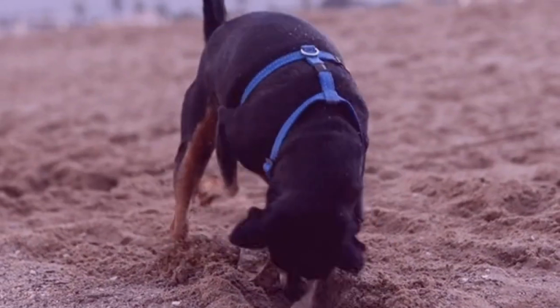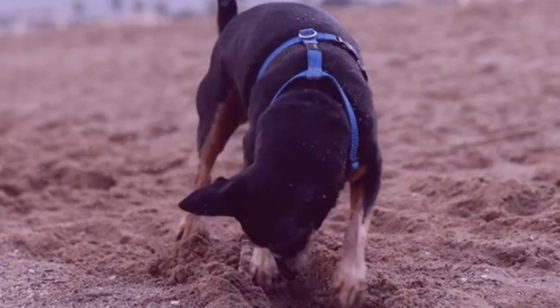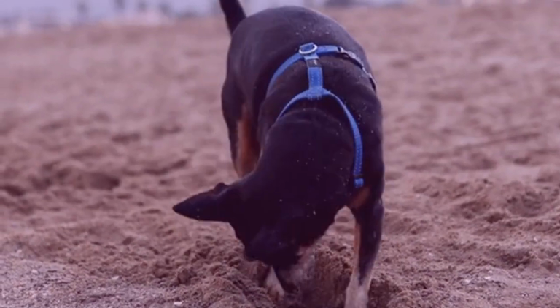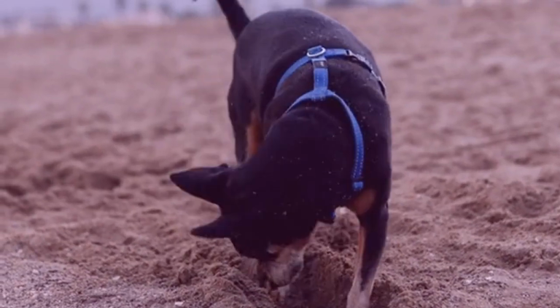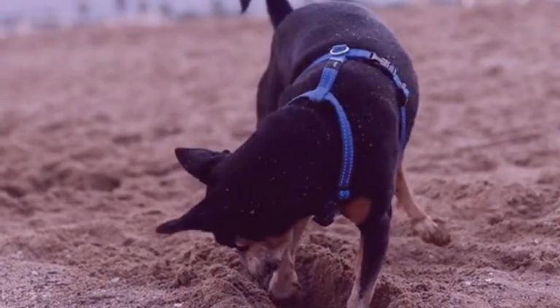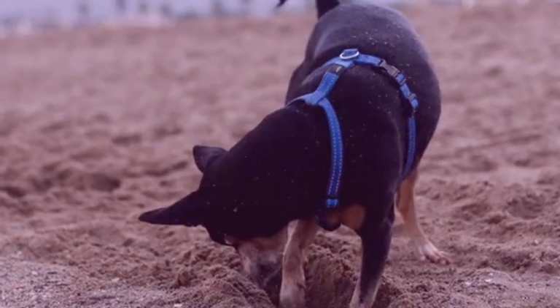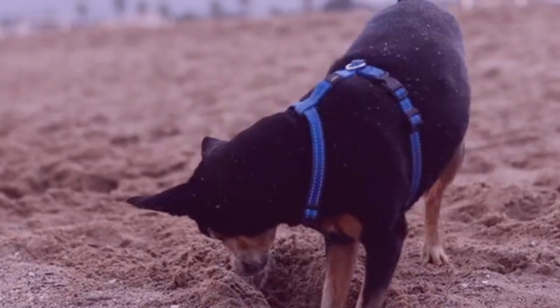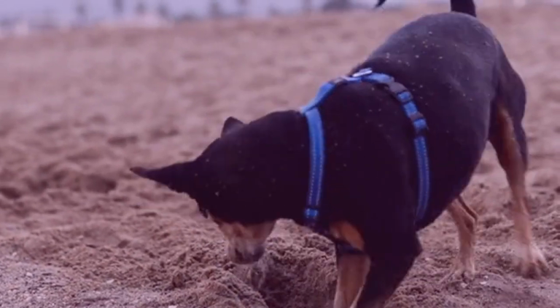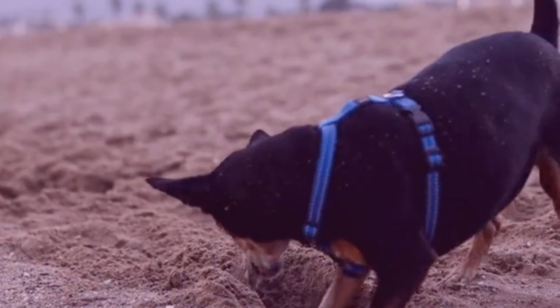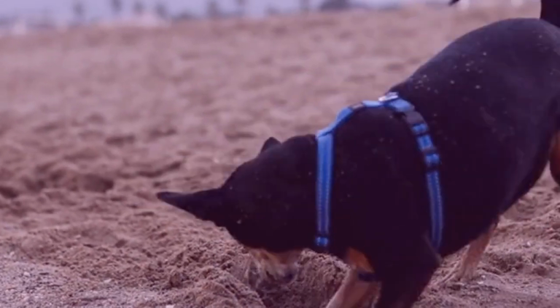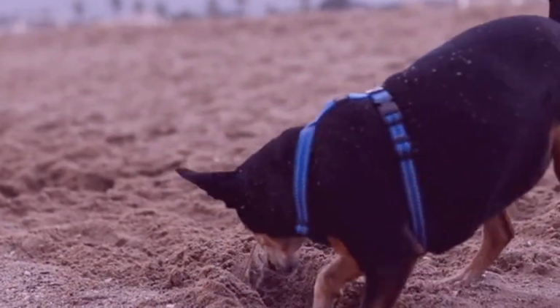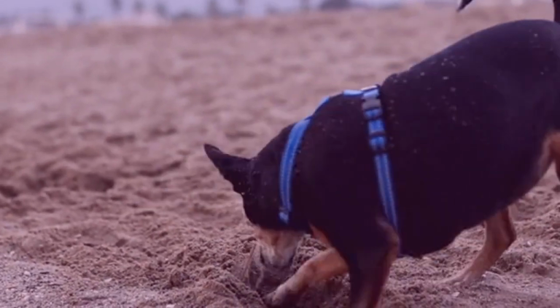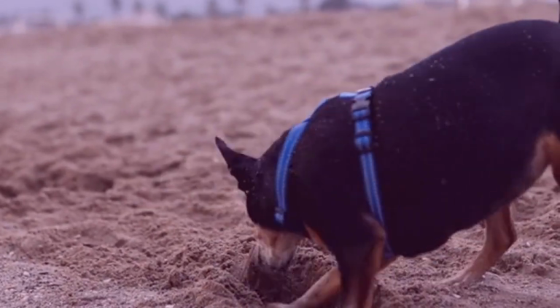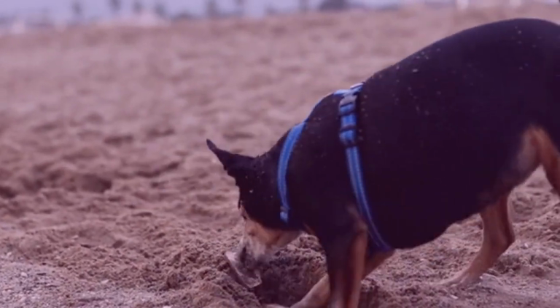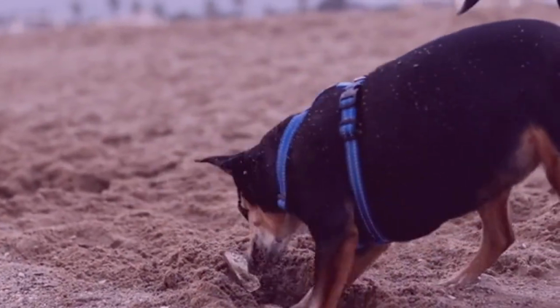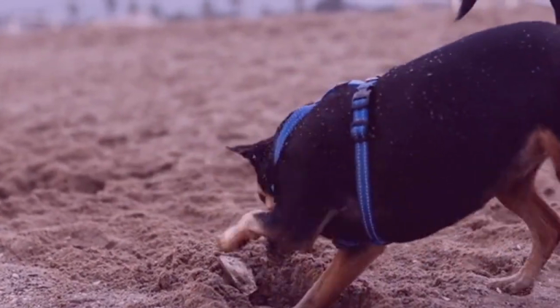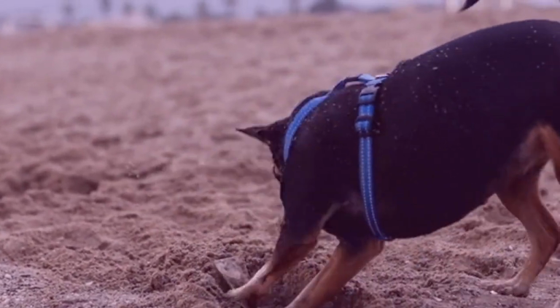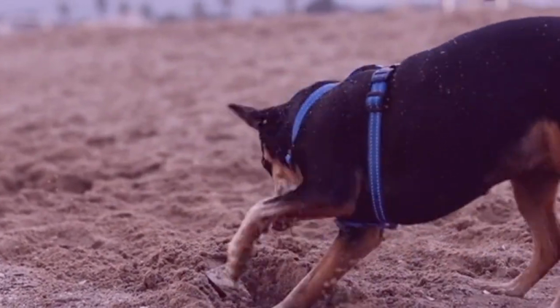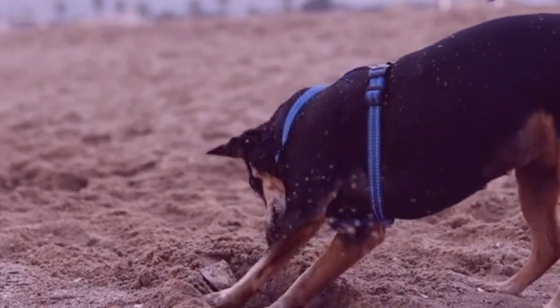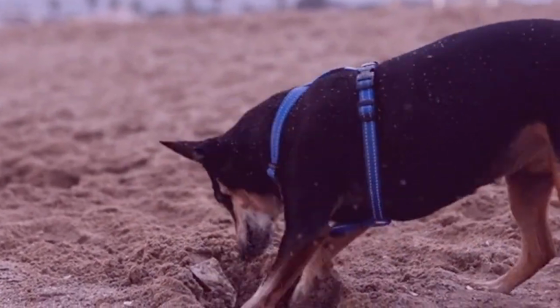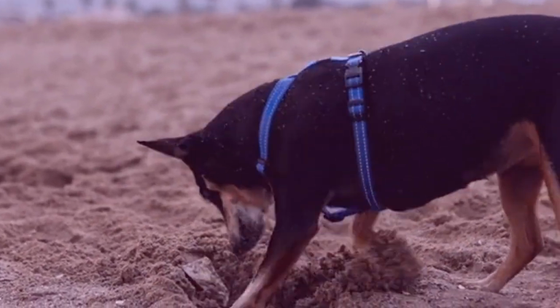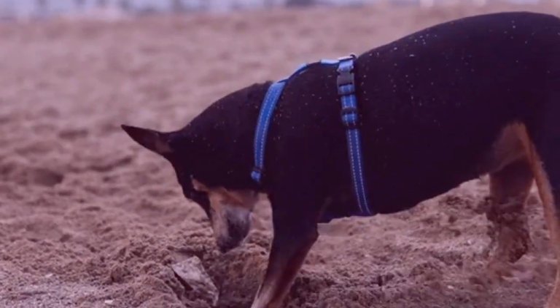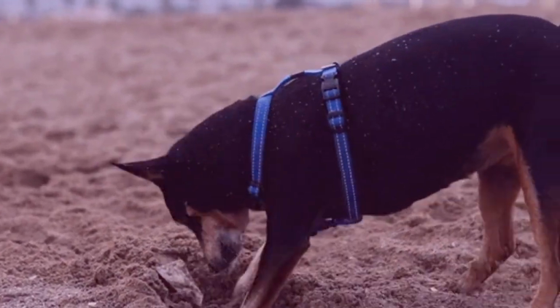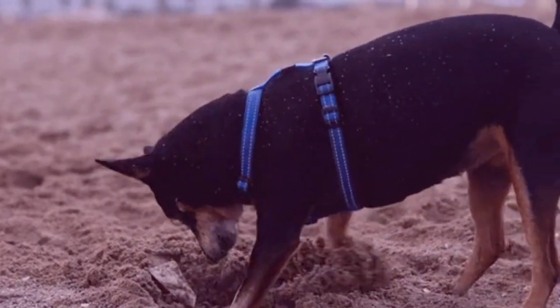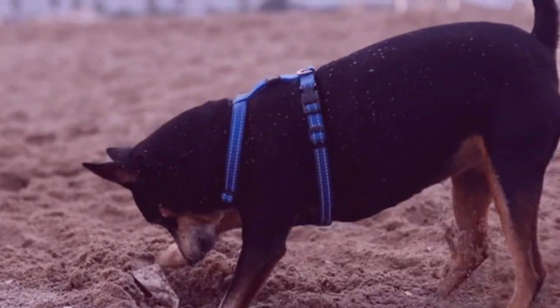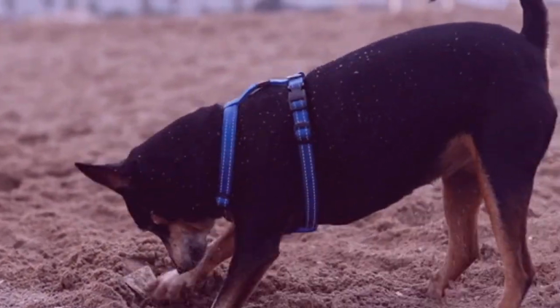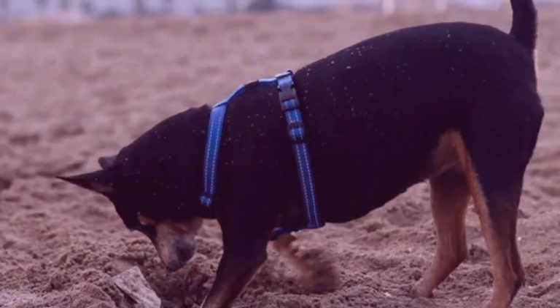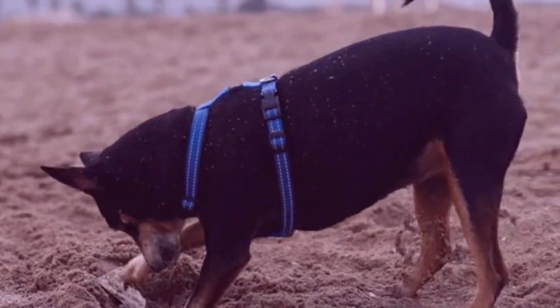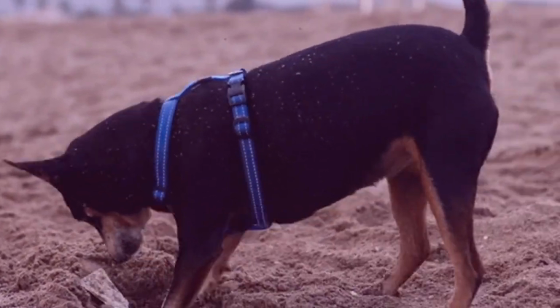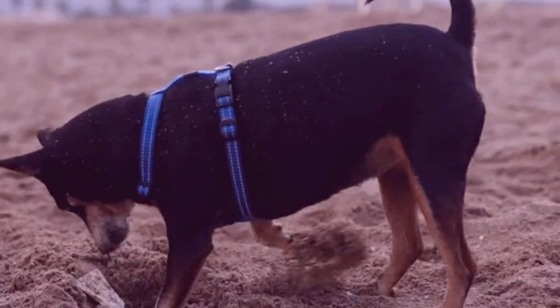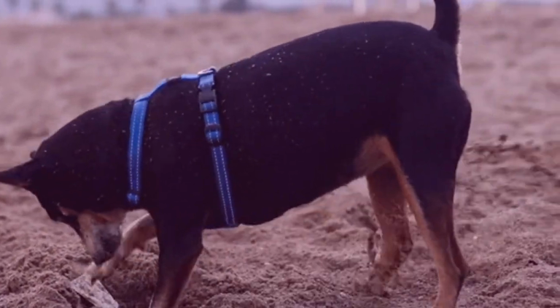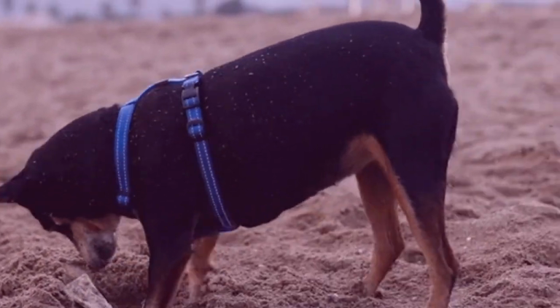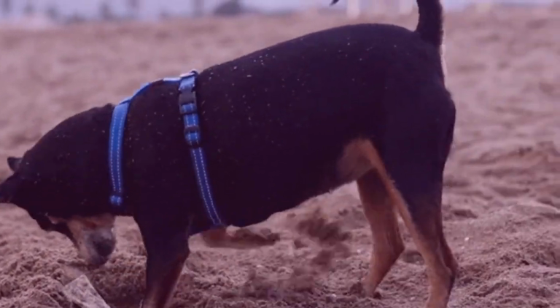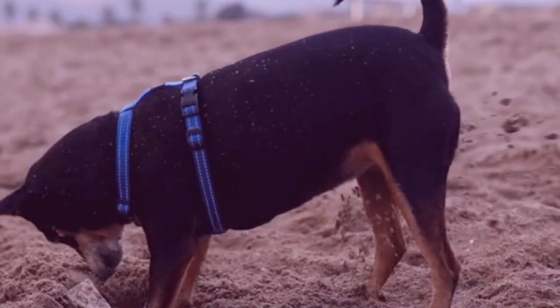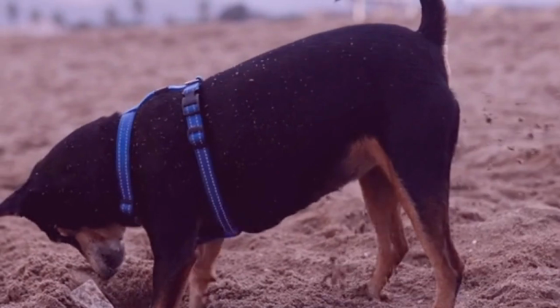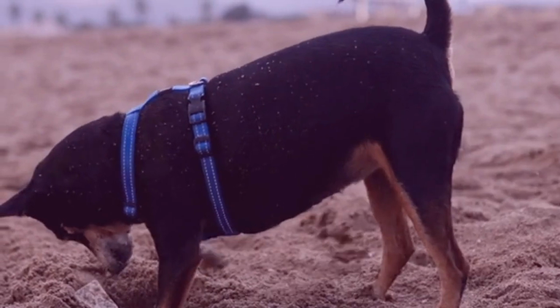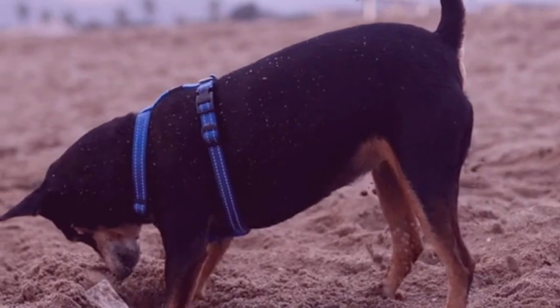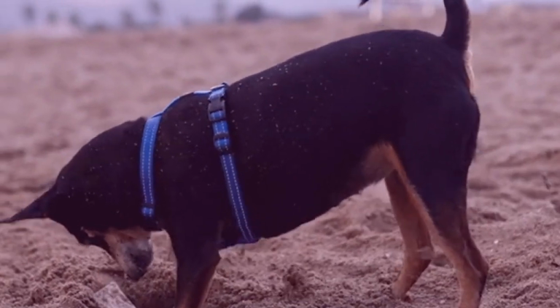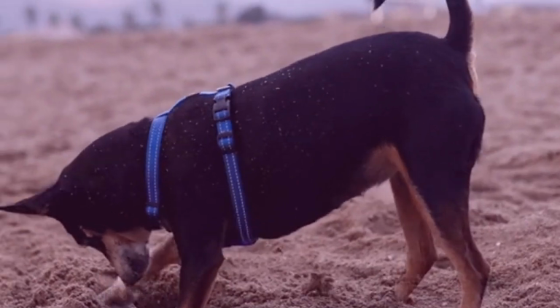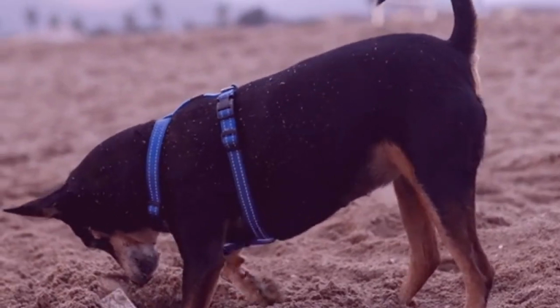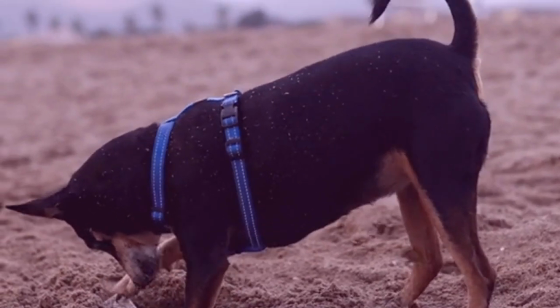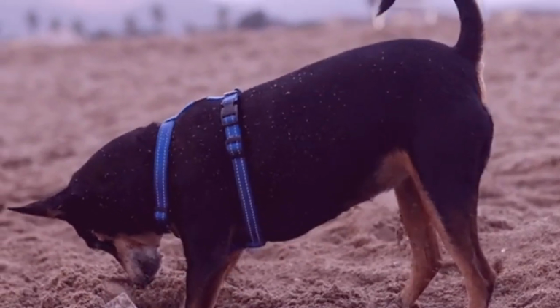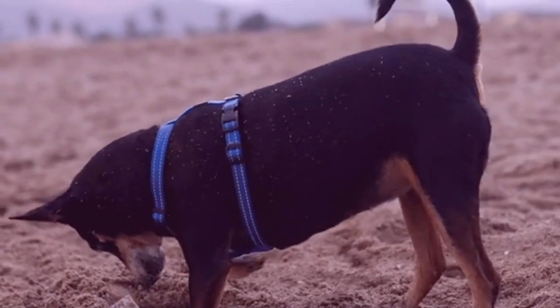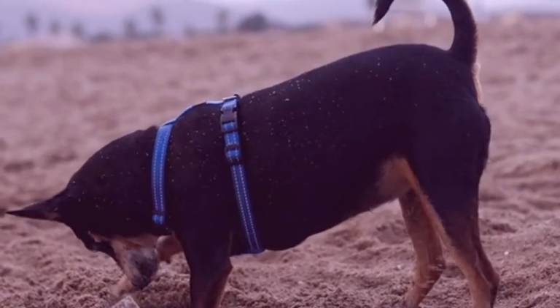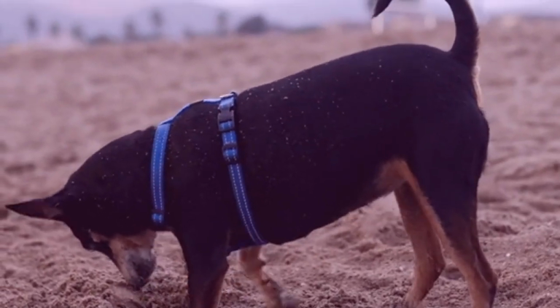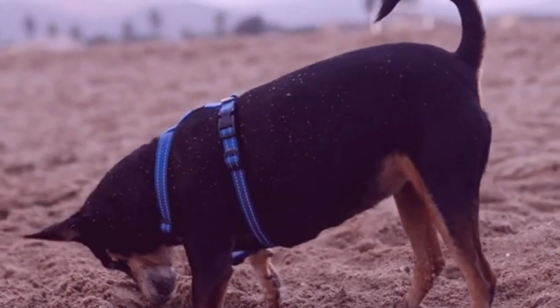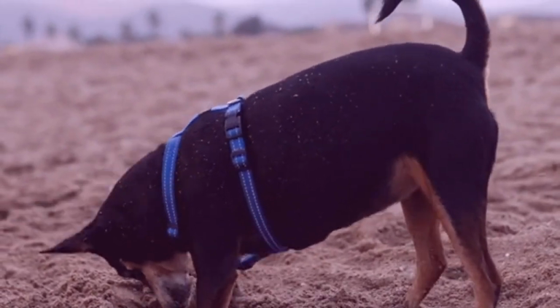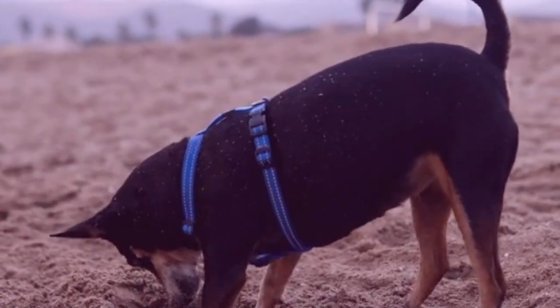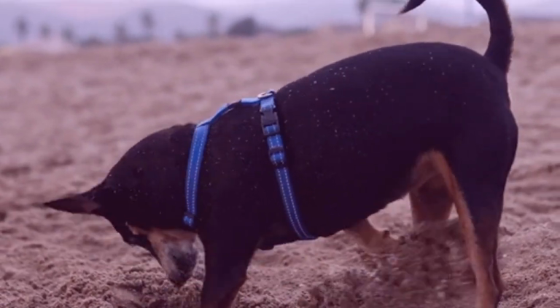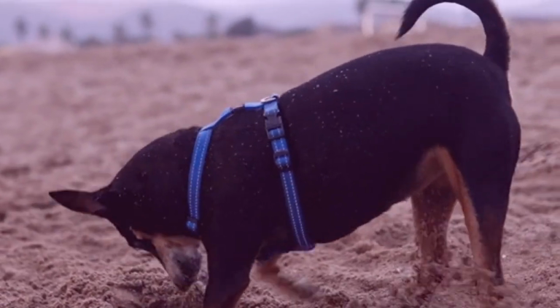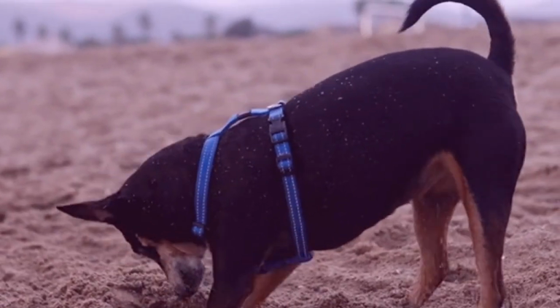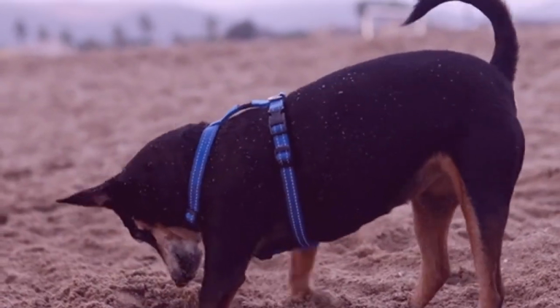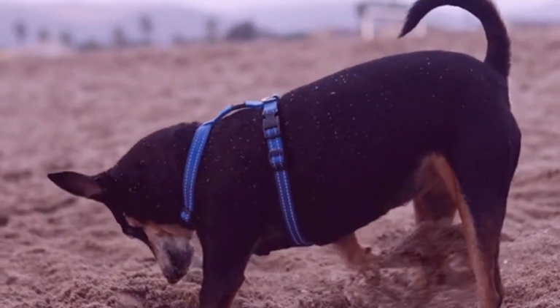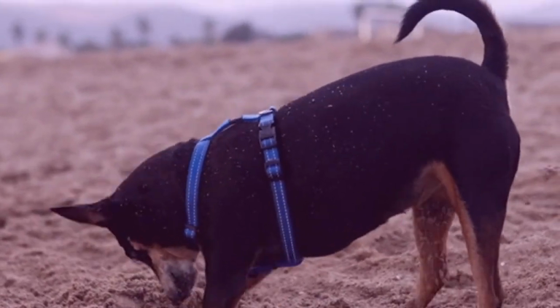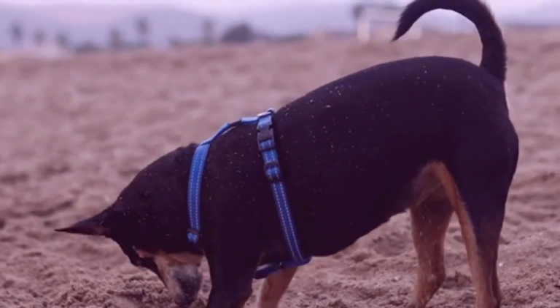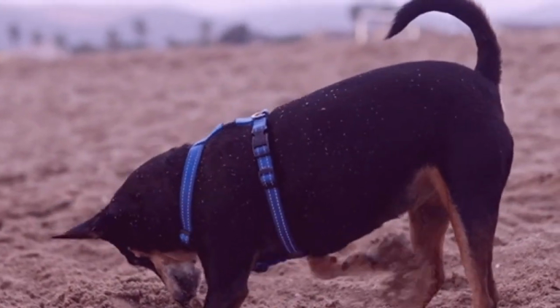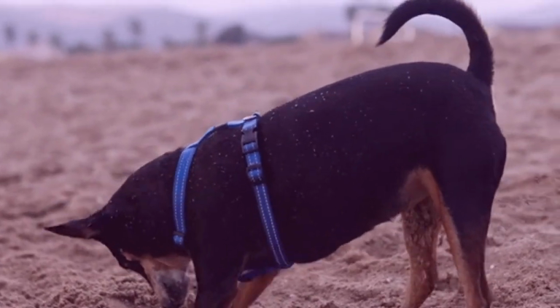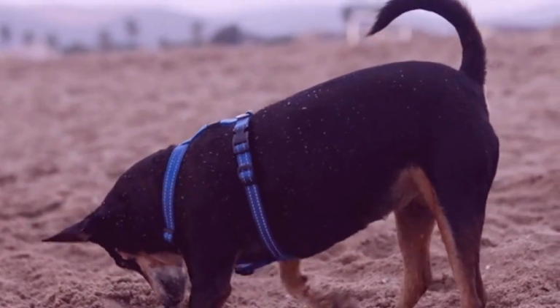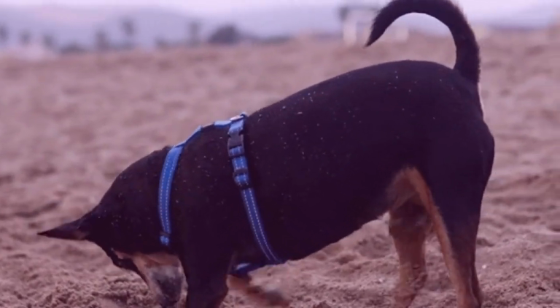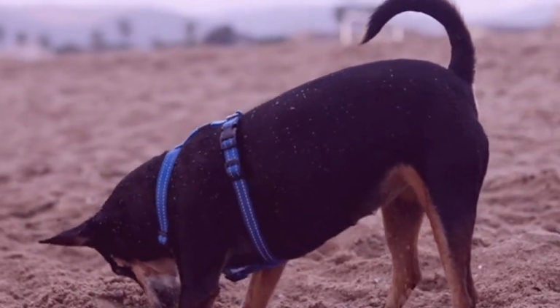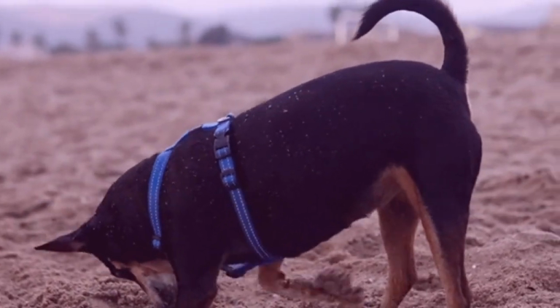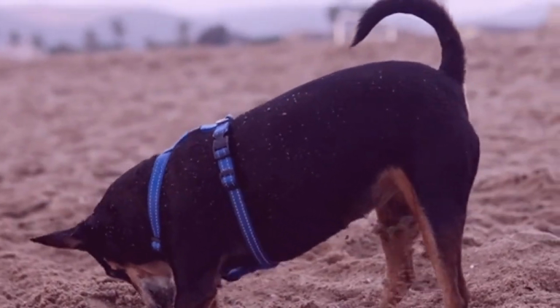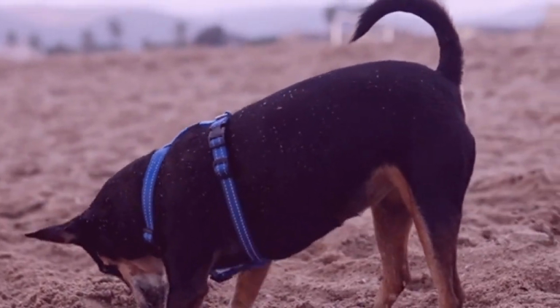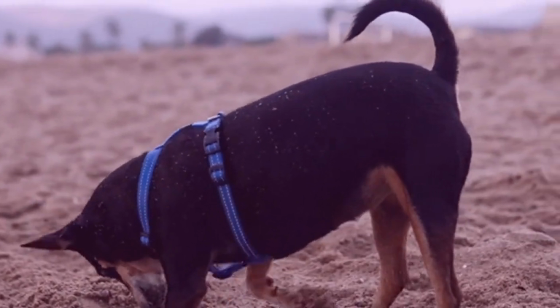Choosing safe, appropriate exercise improves your dog's behavior, increases their bond with you, and helps to keep them healthy.